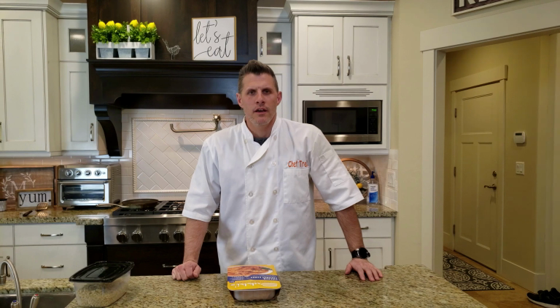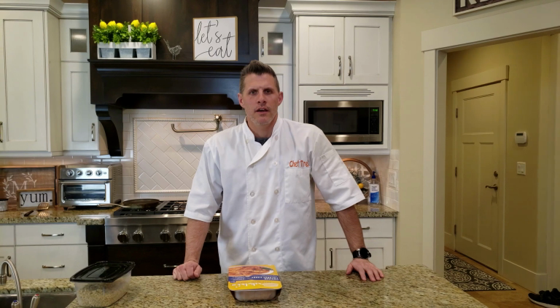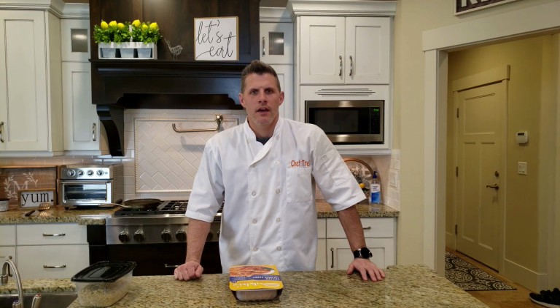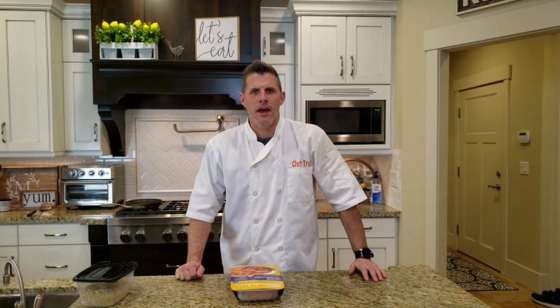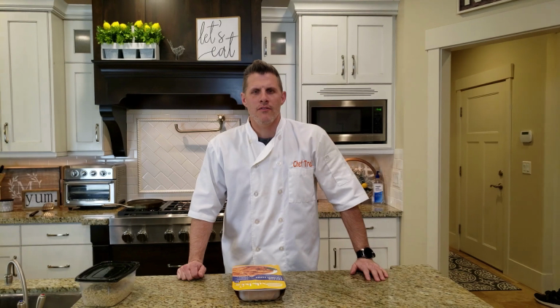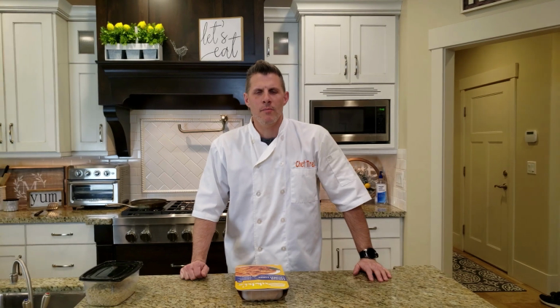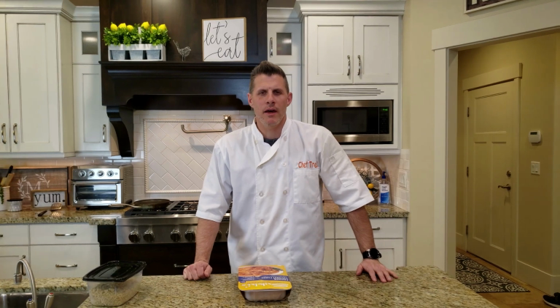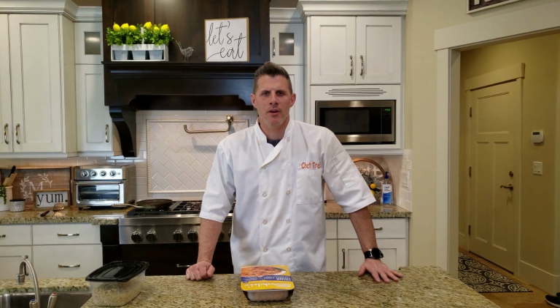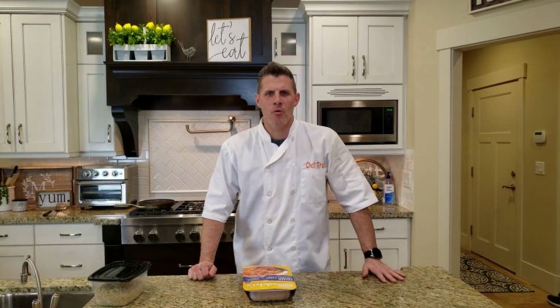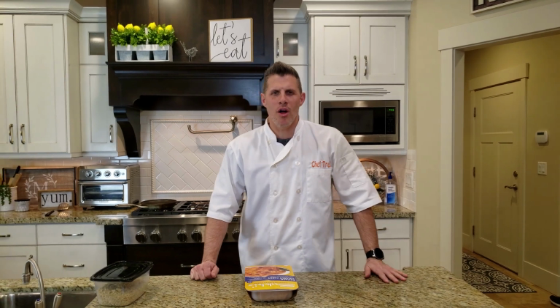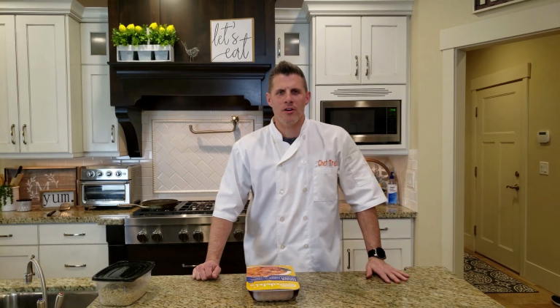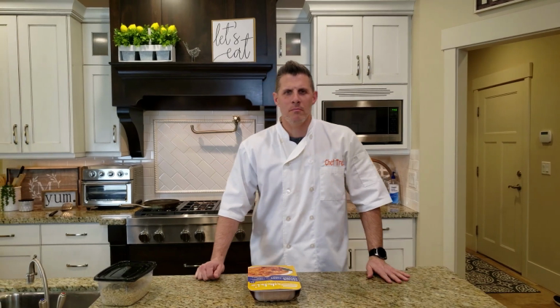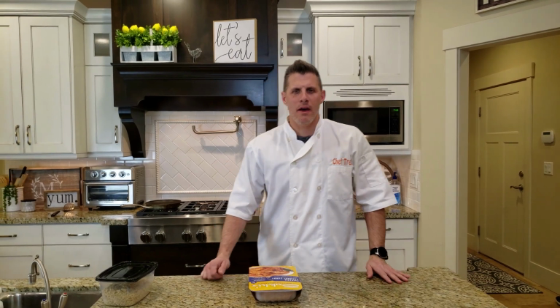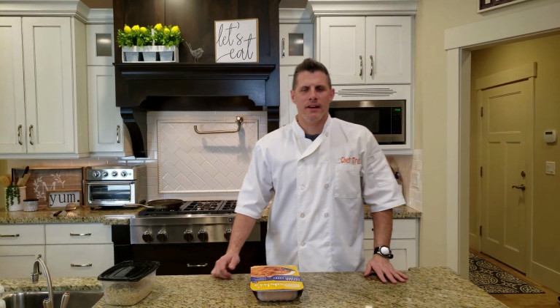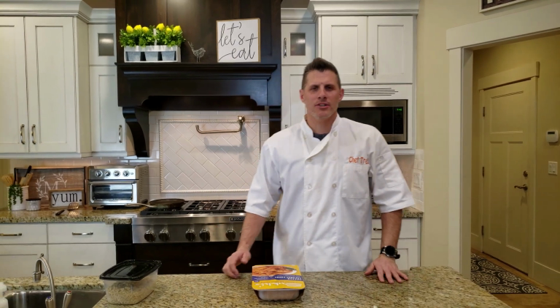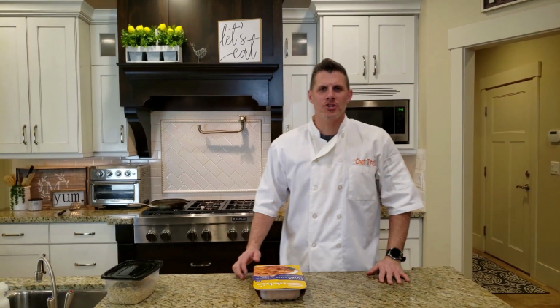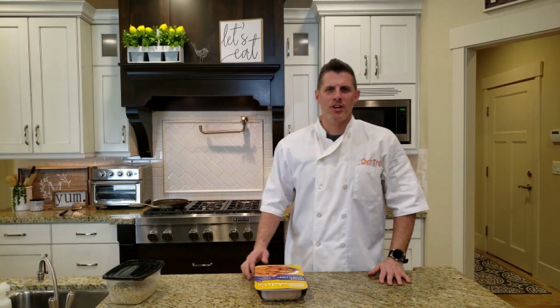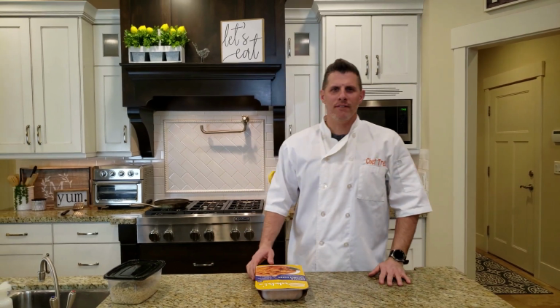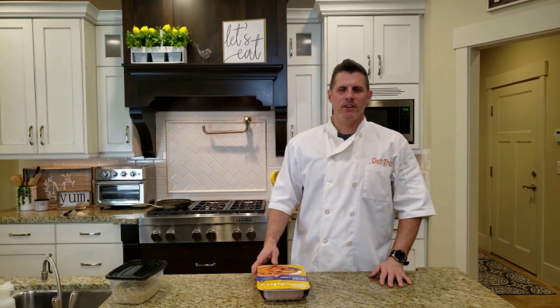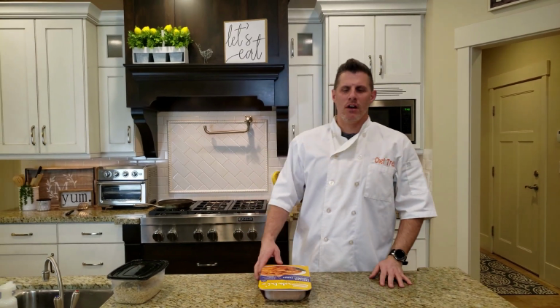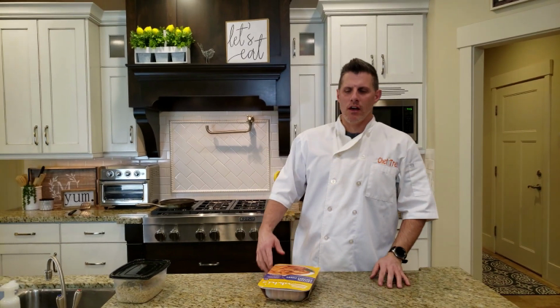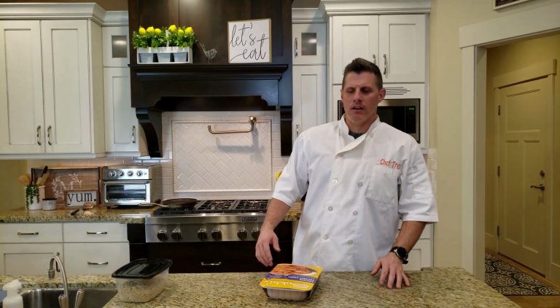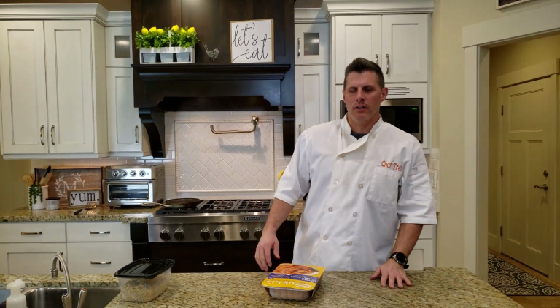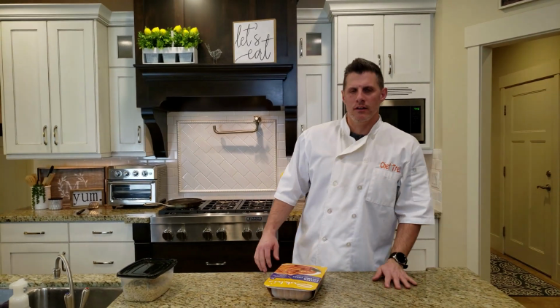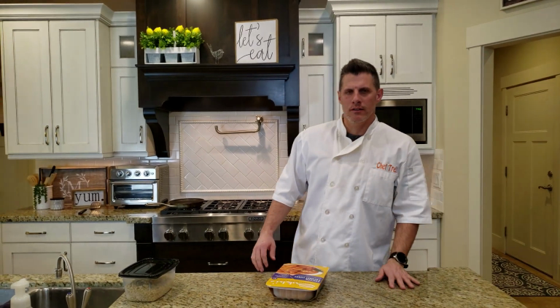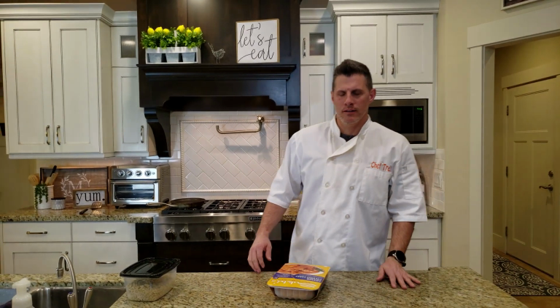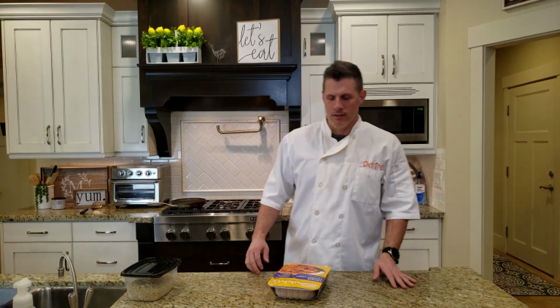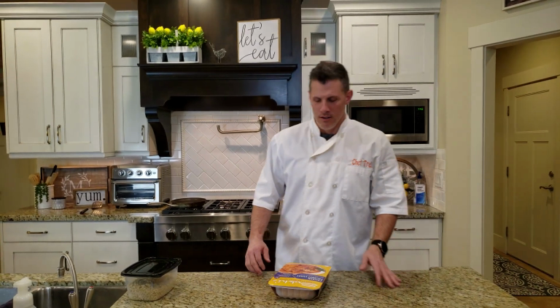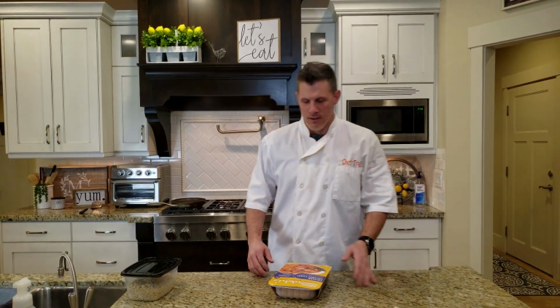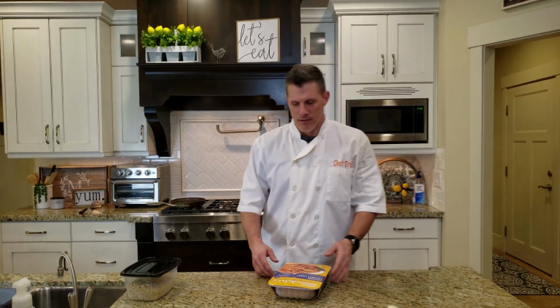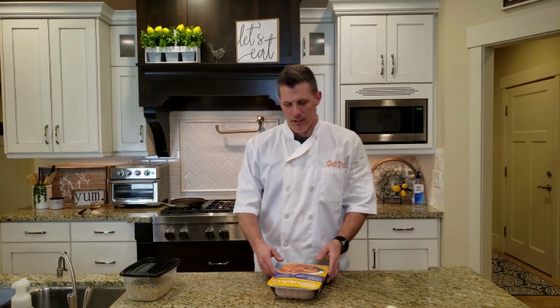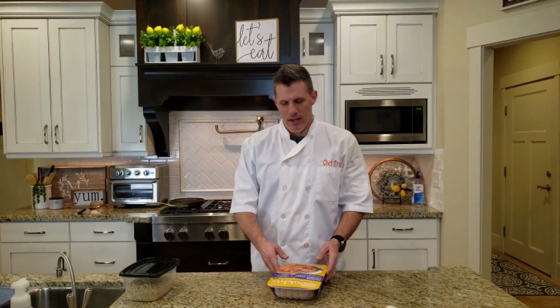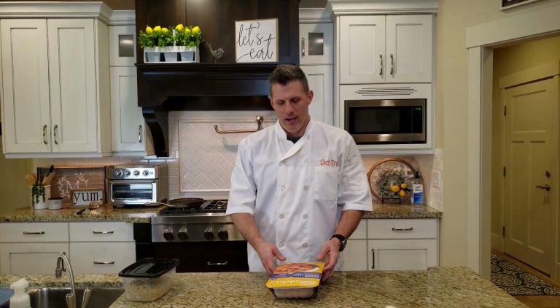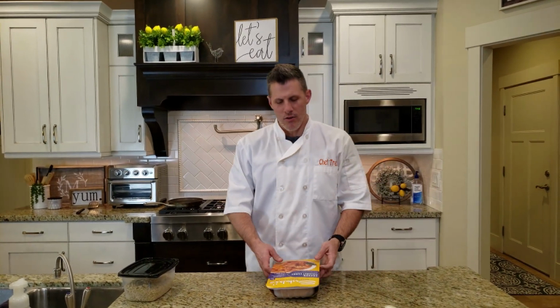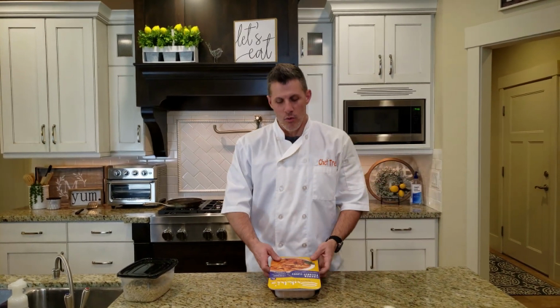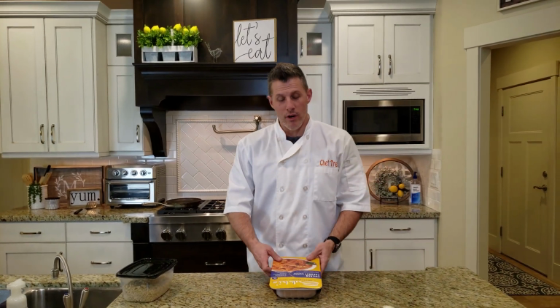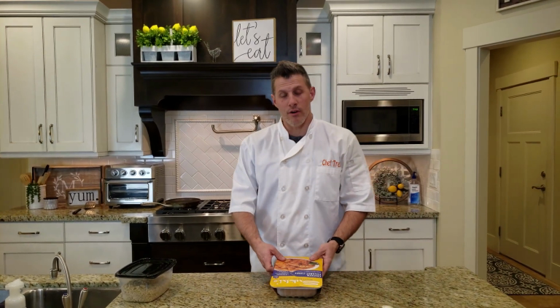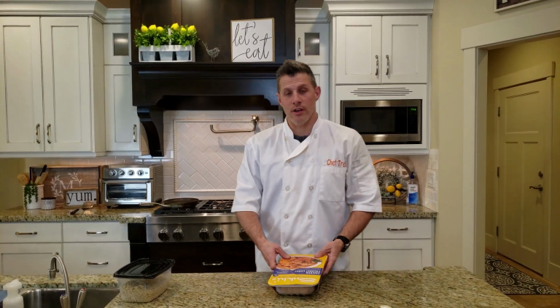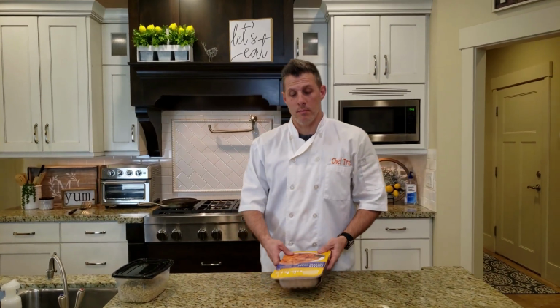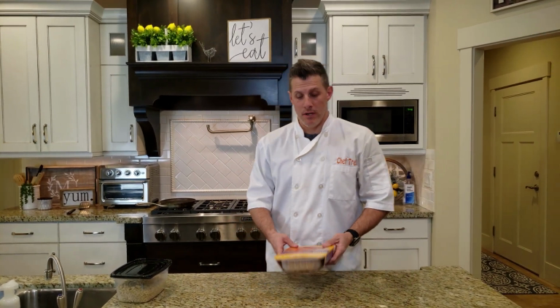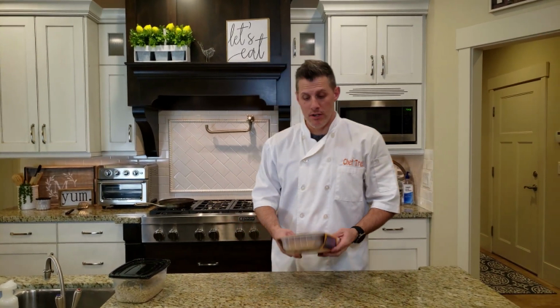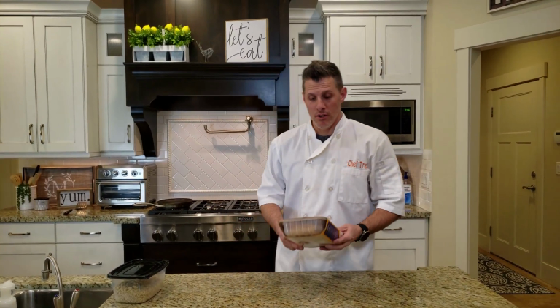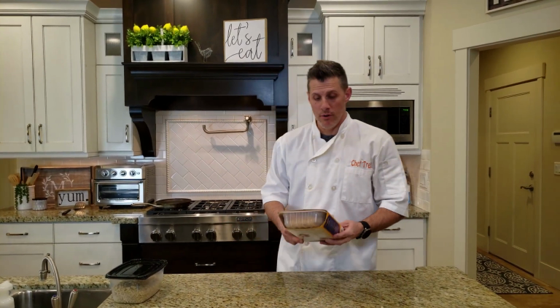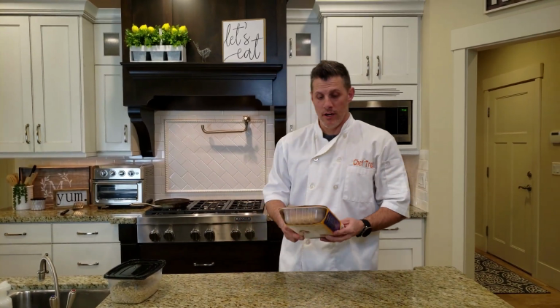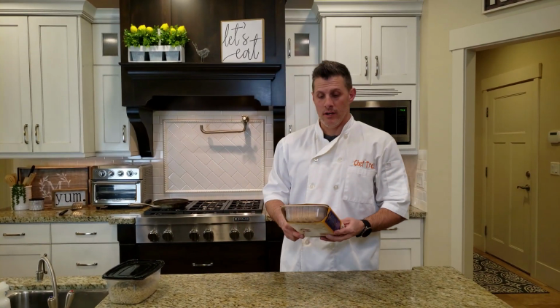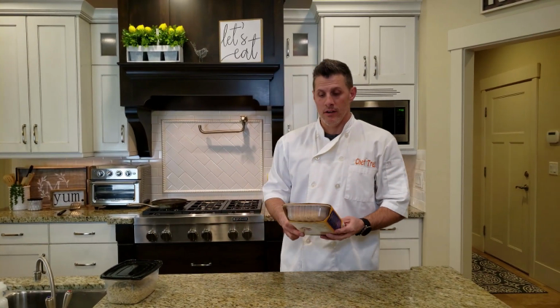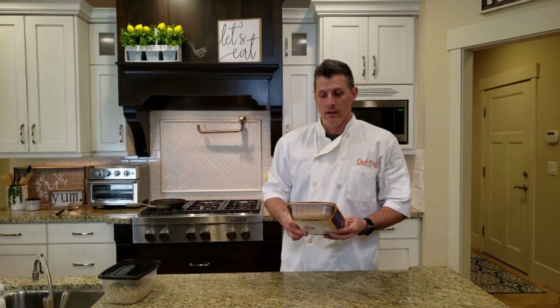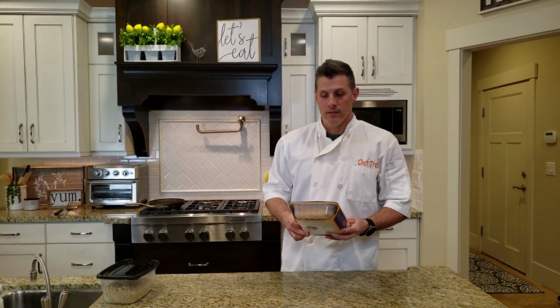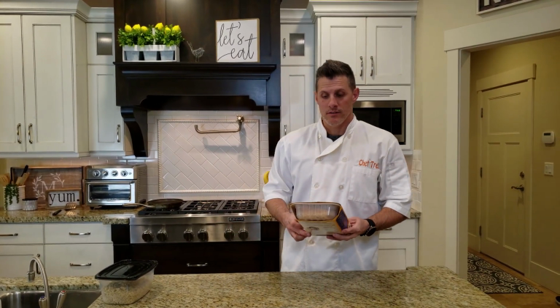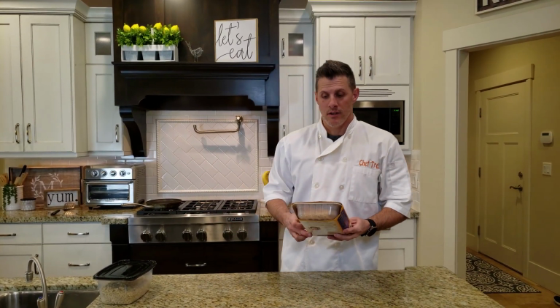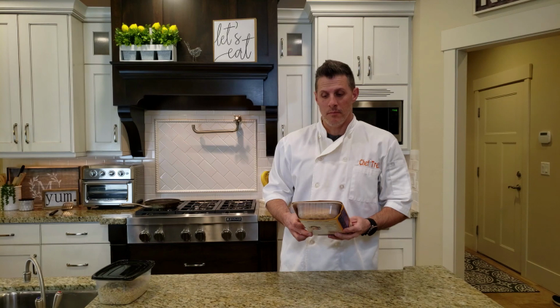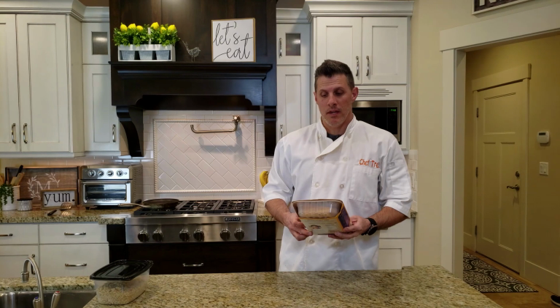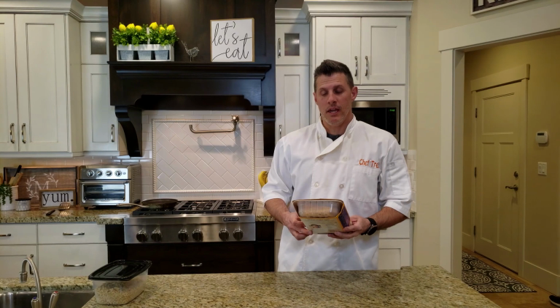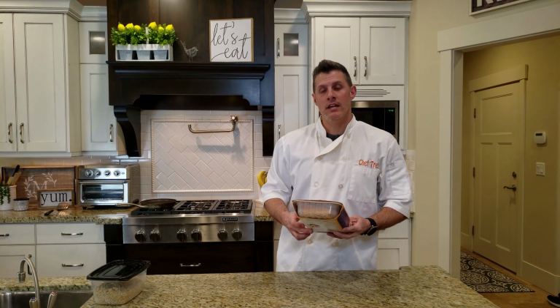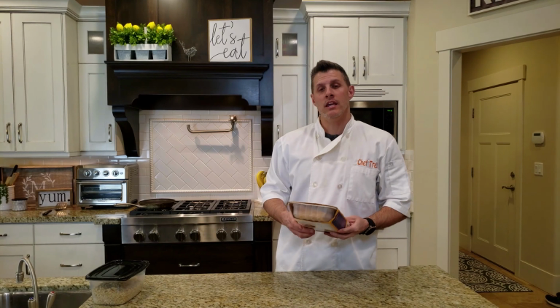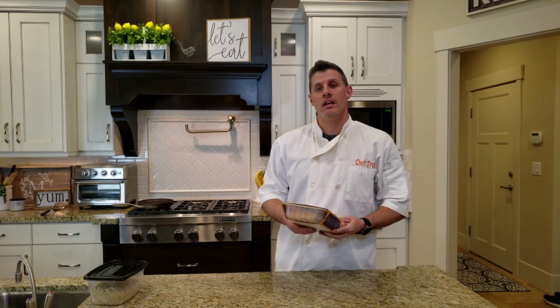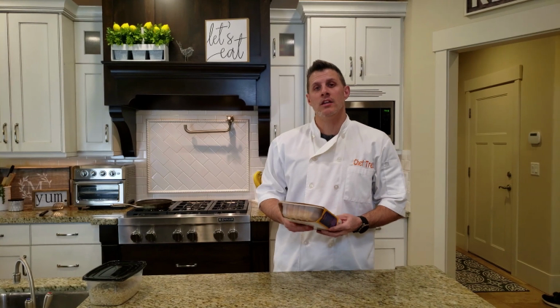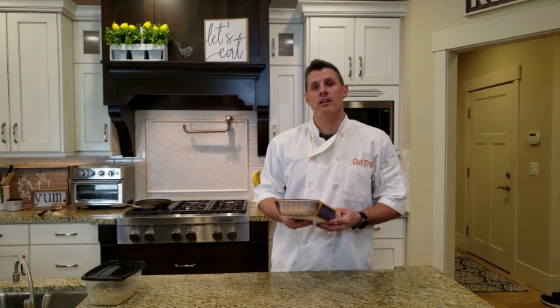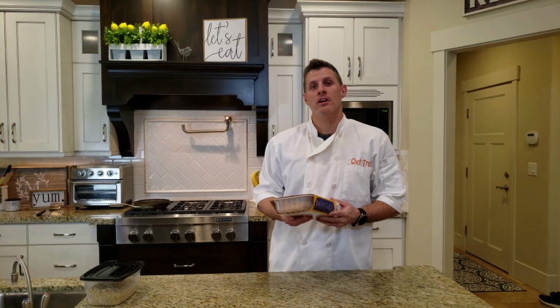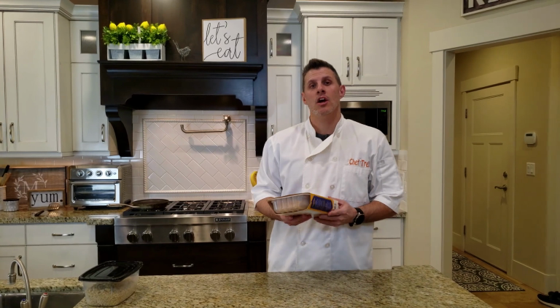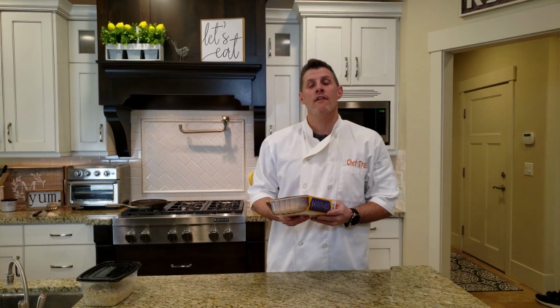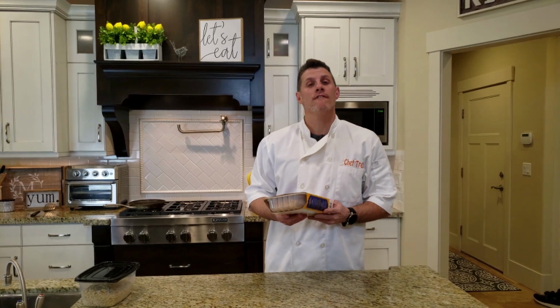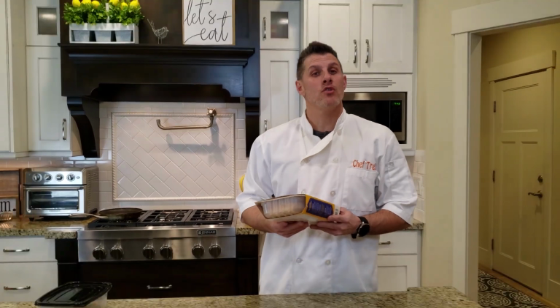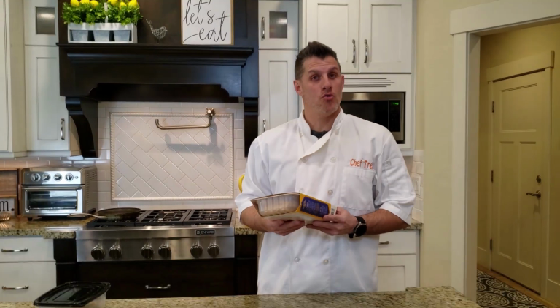Hey everybody, welcome back to Chef Dog. Today we are going to be doing some Indian food.